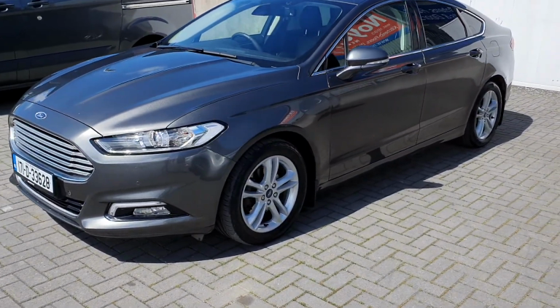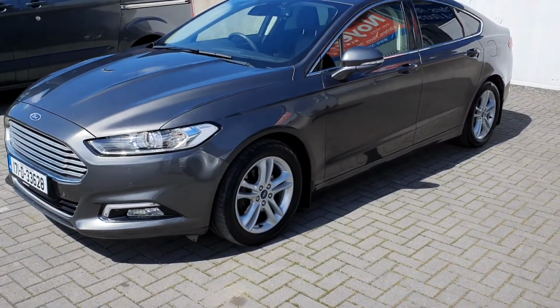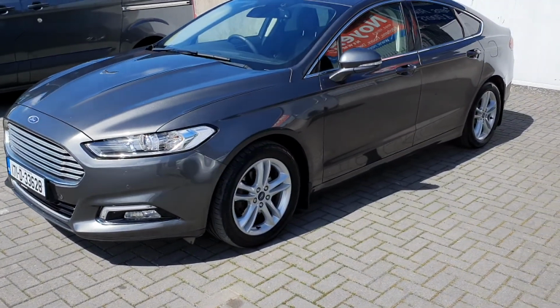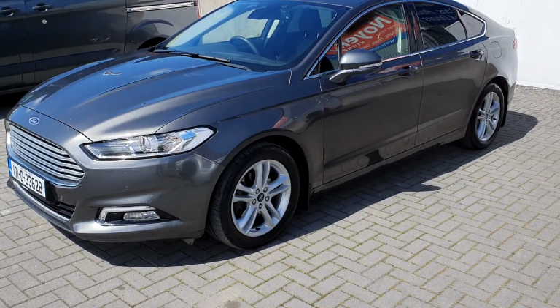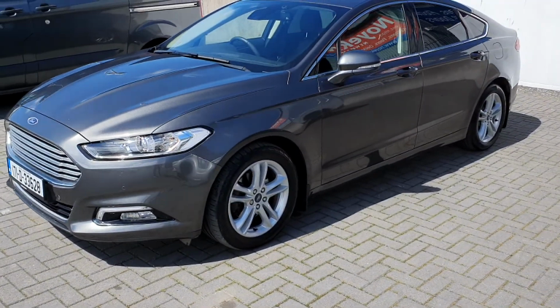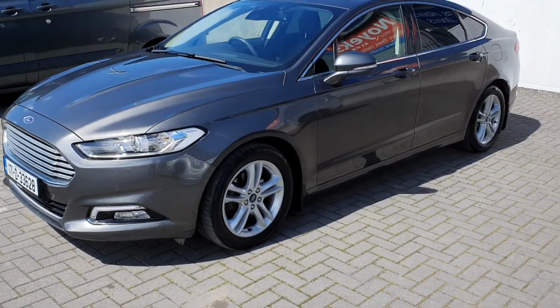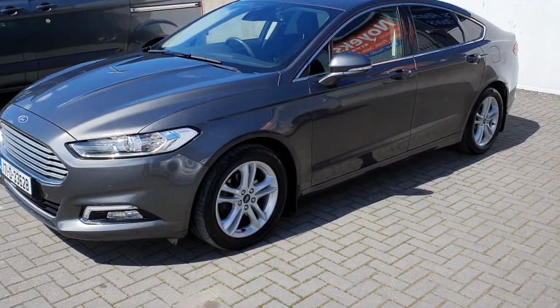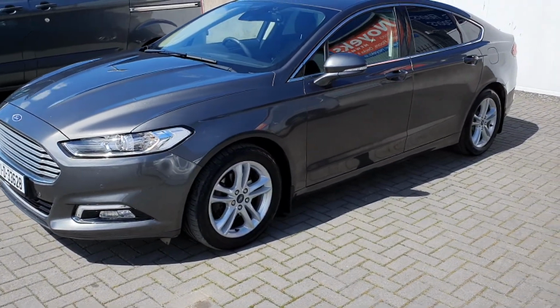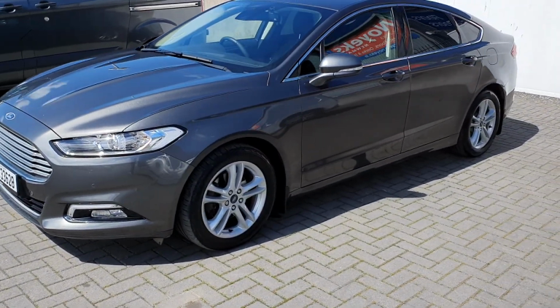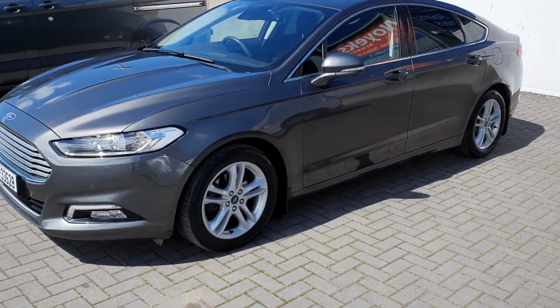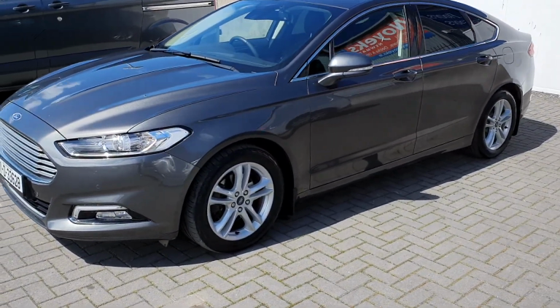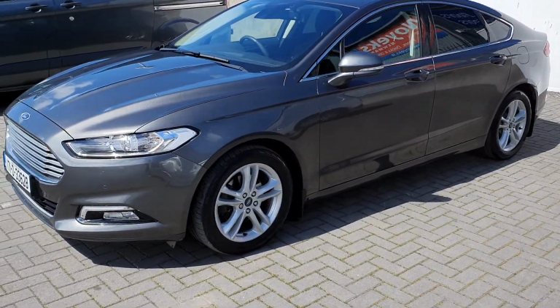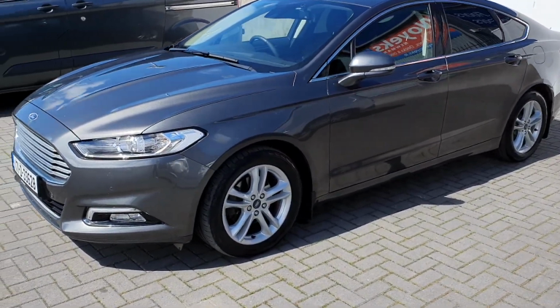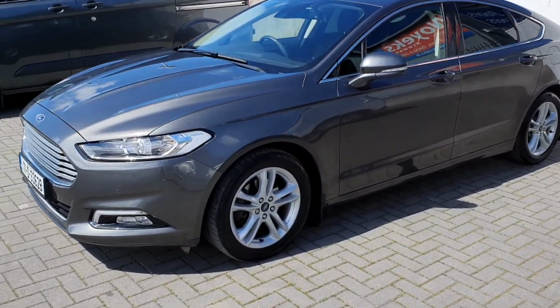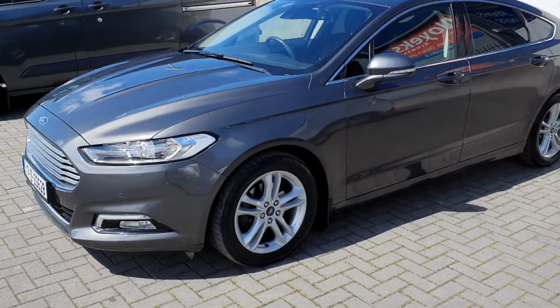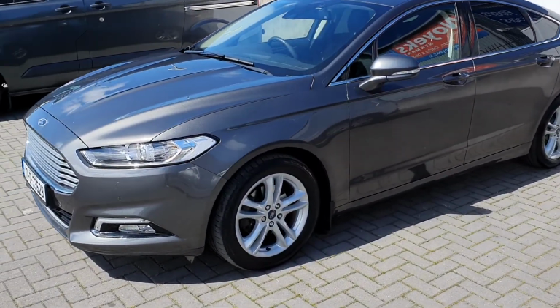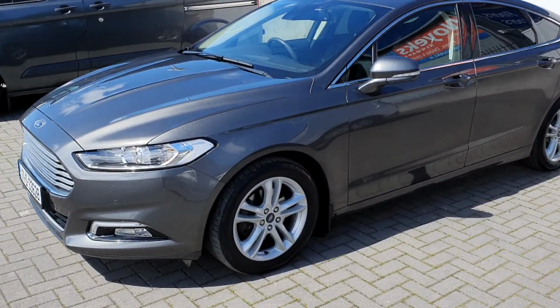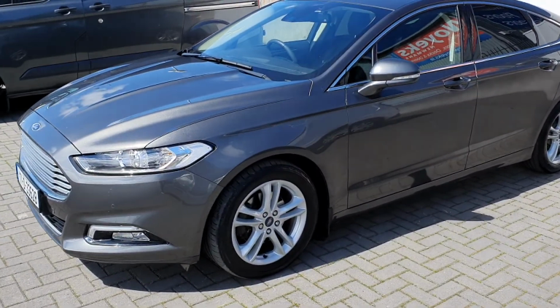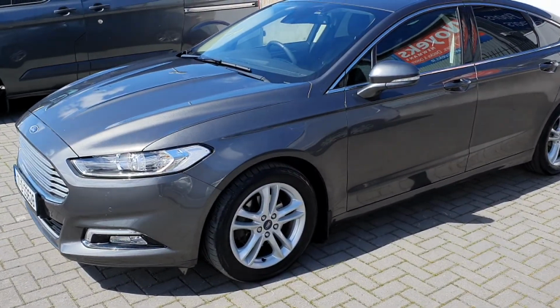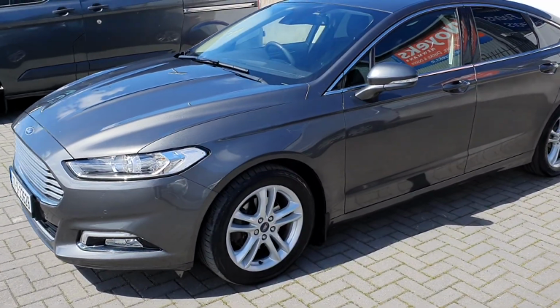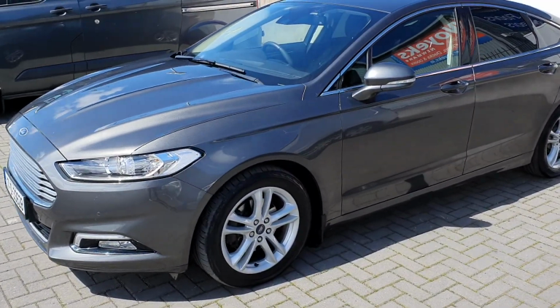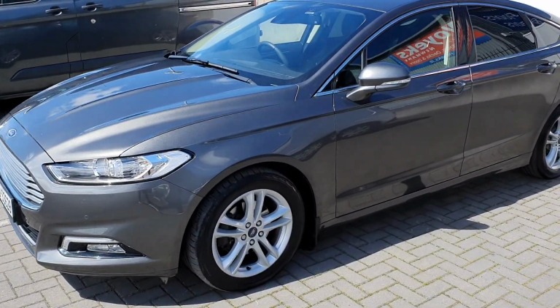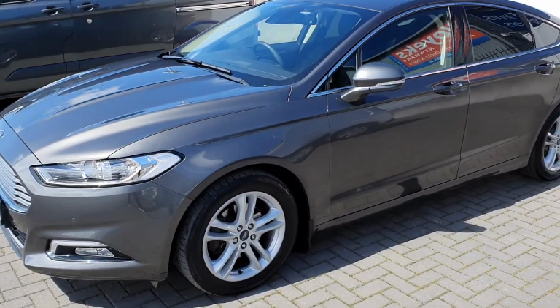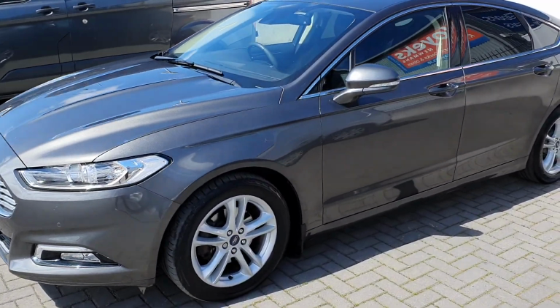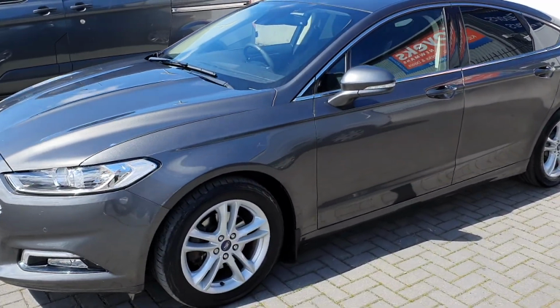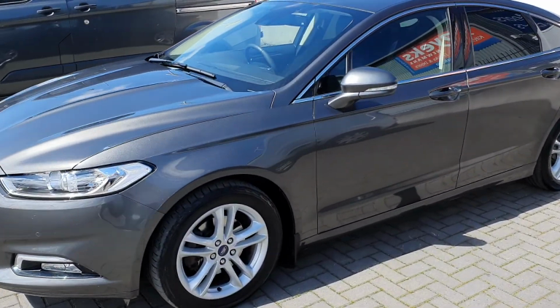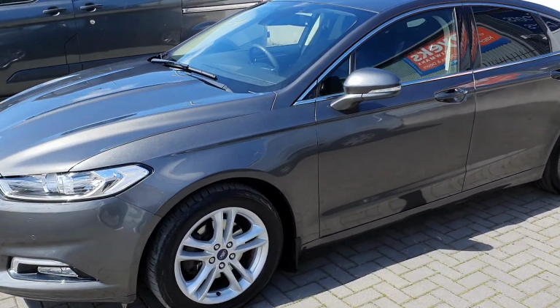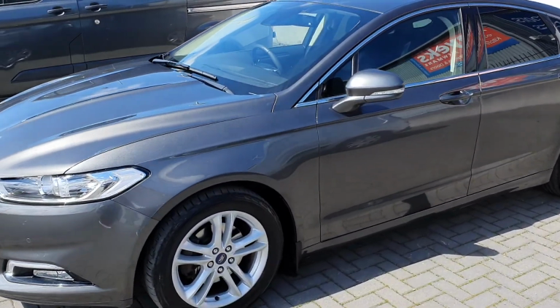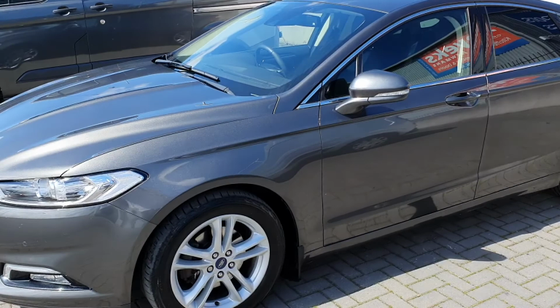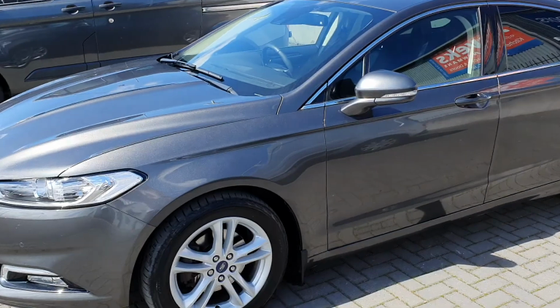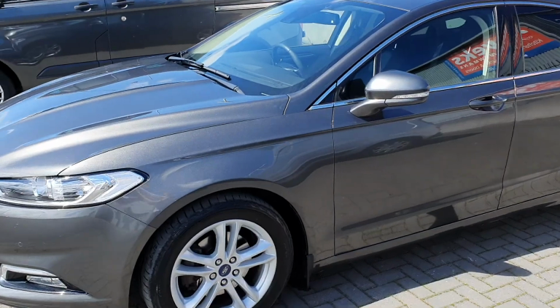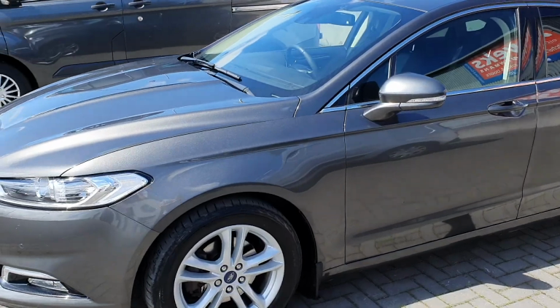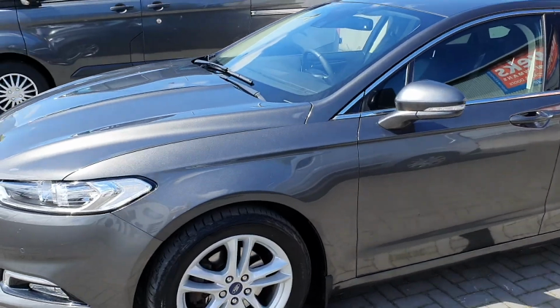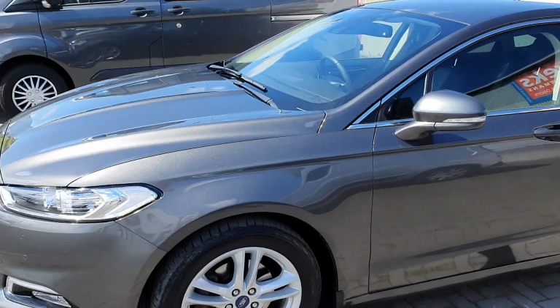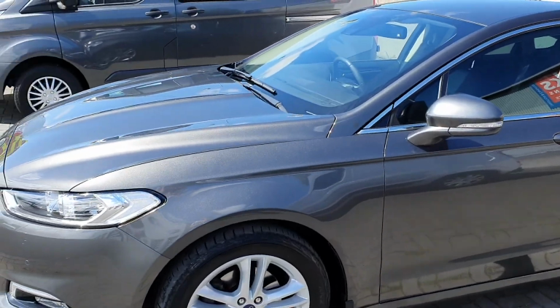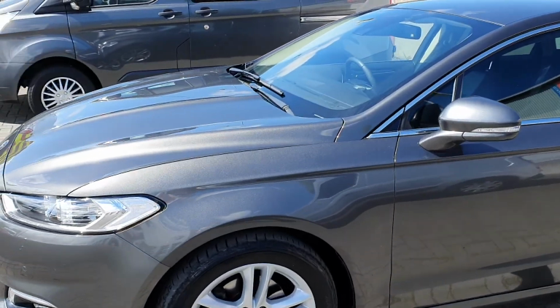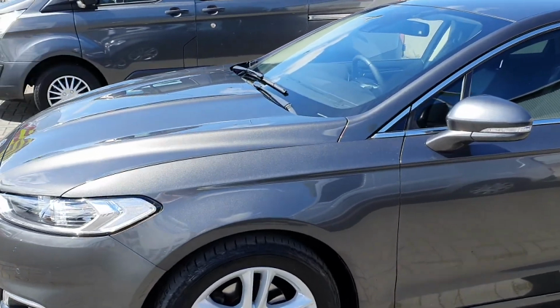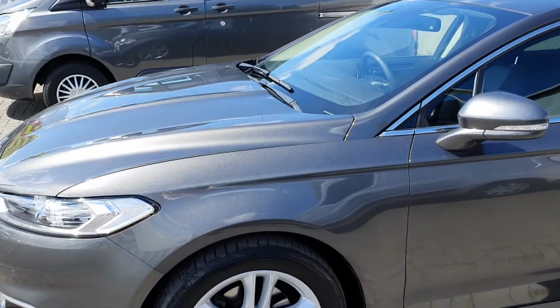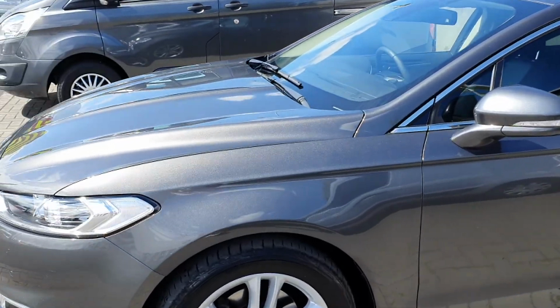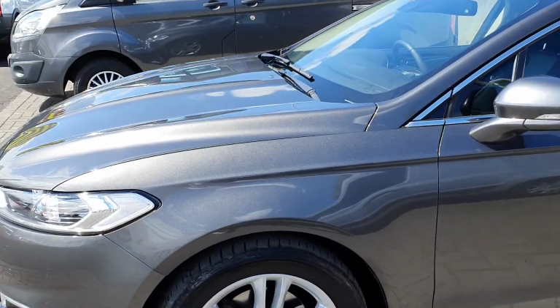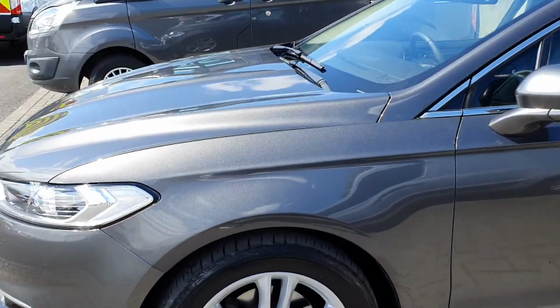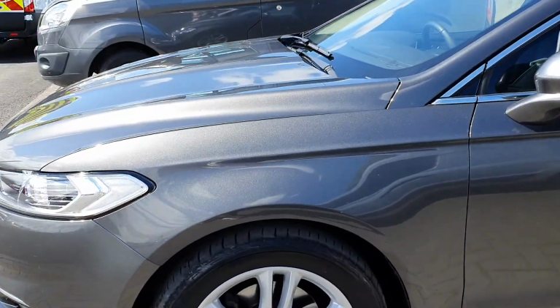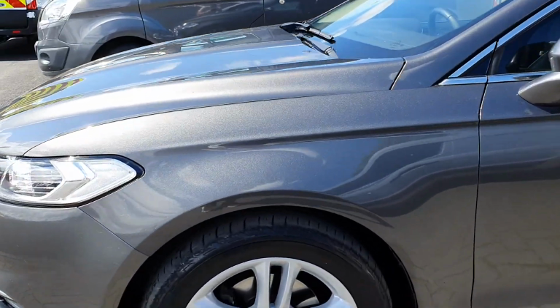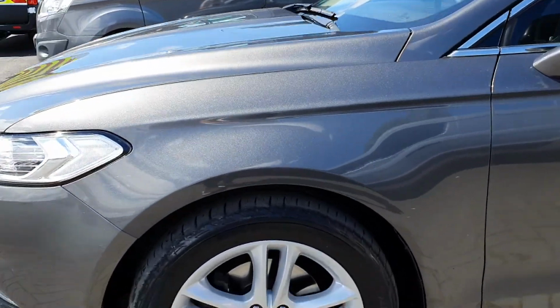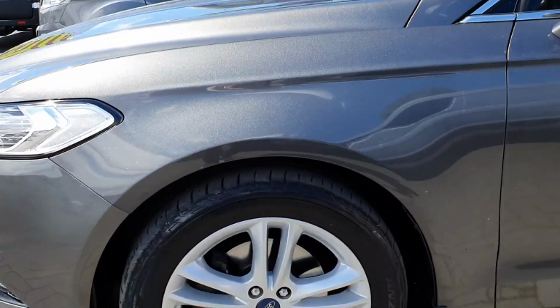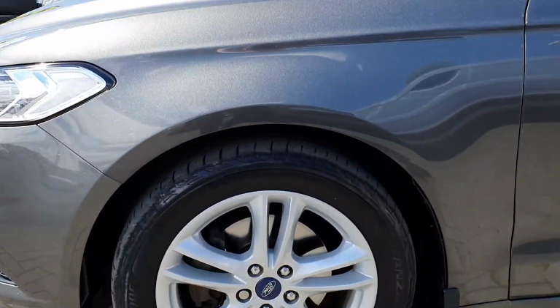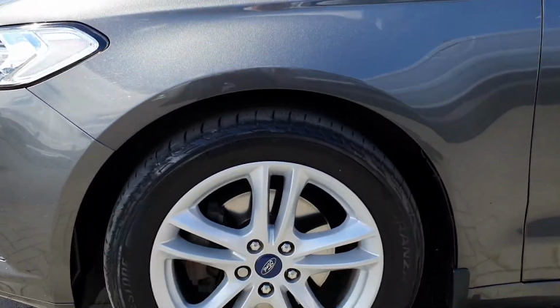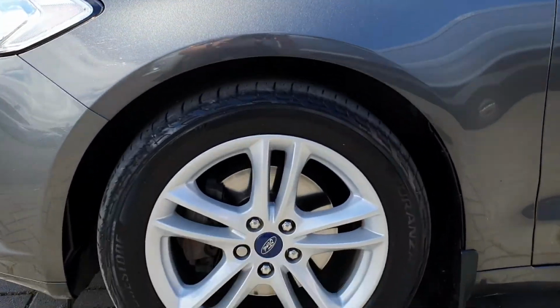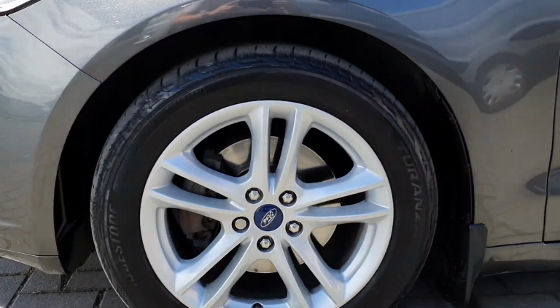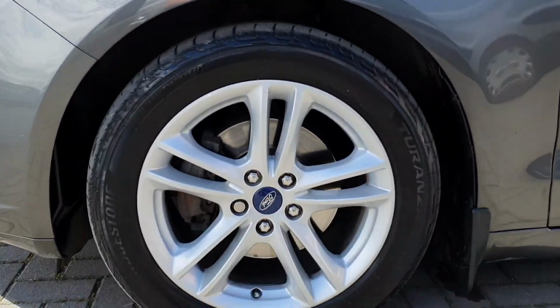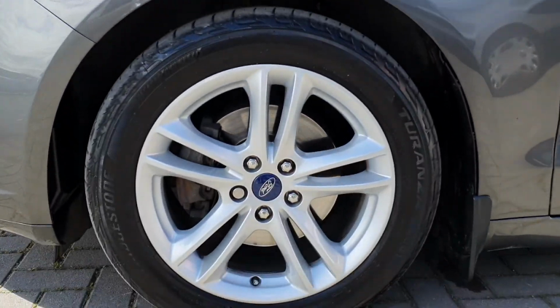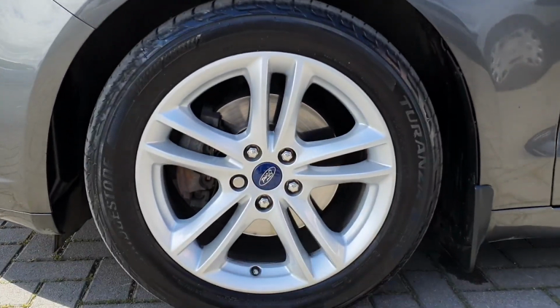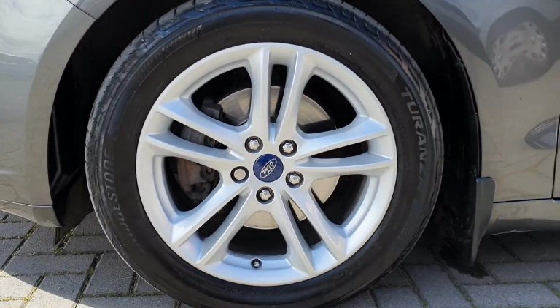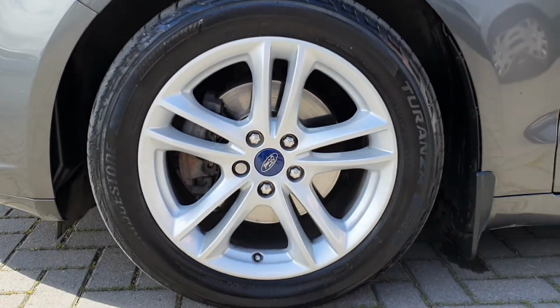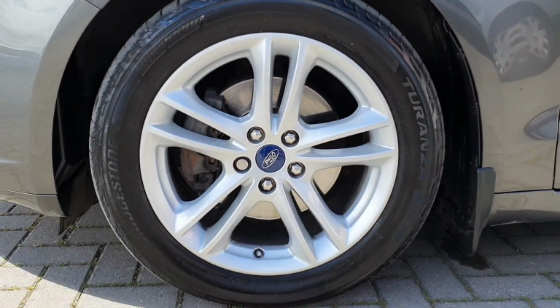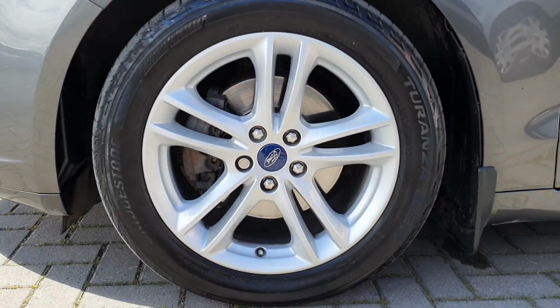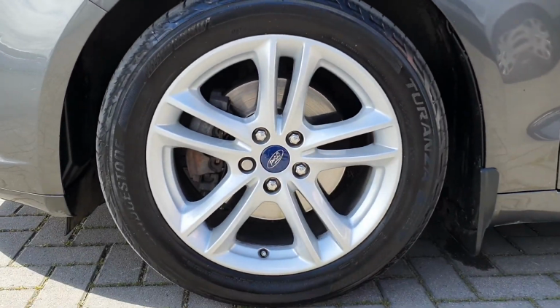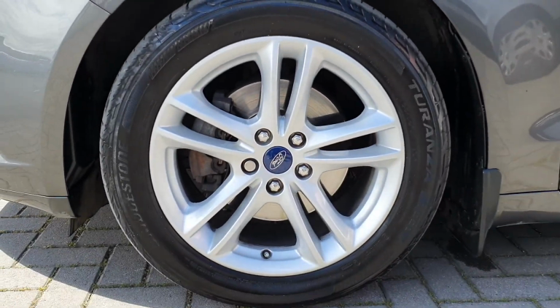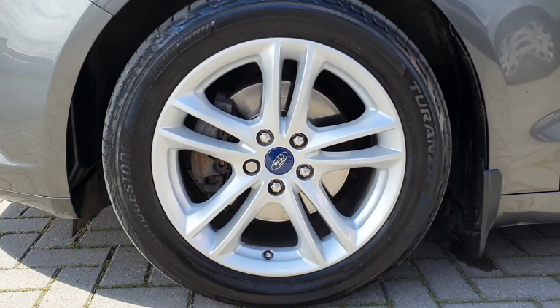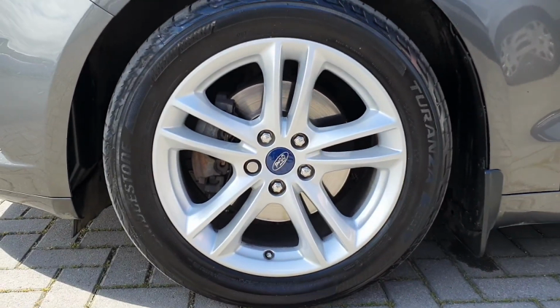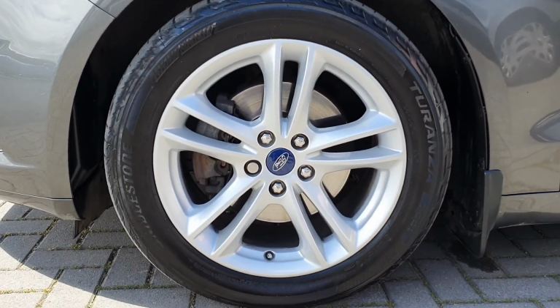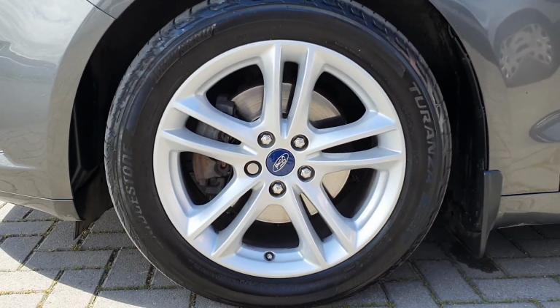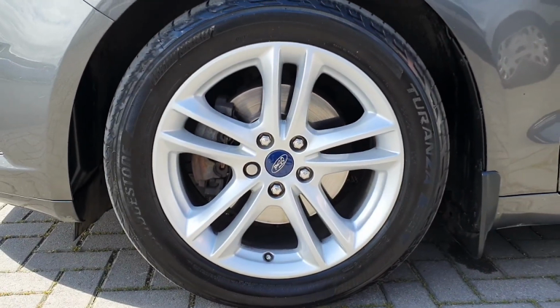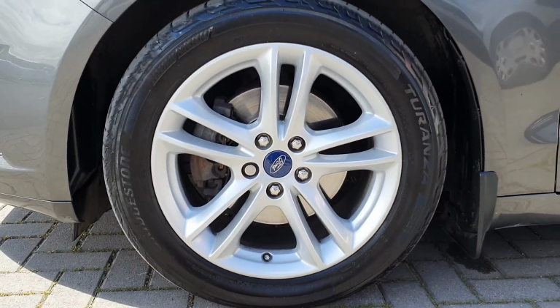It comes fully equipped with front parking sensors, front LED daytime running lights, and 17-inch silver alloys.